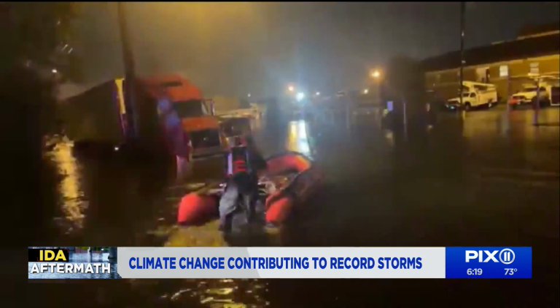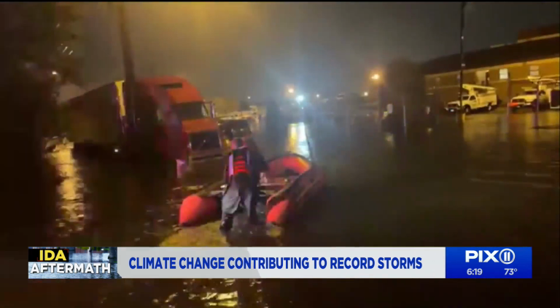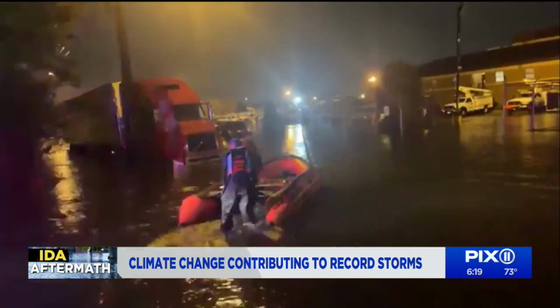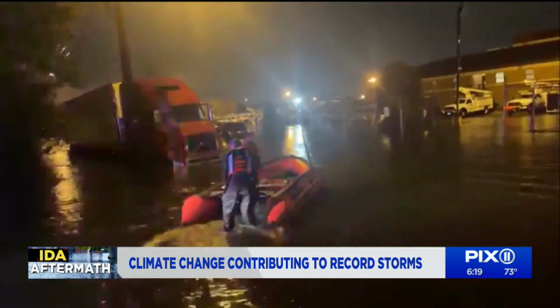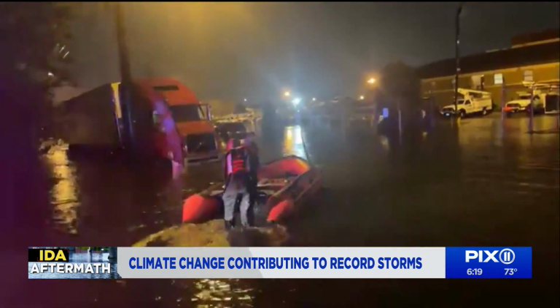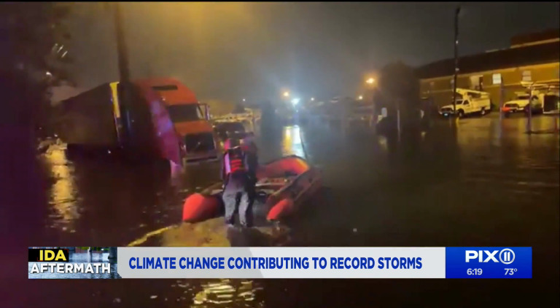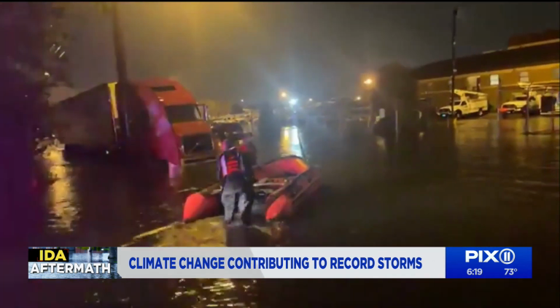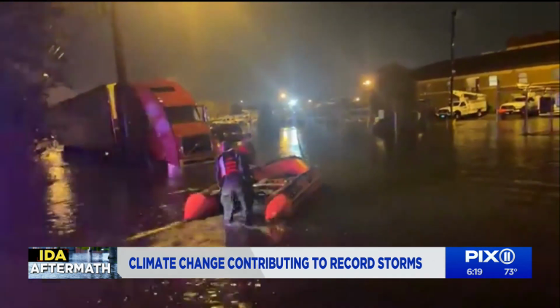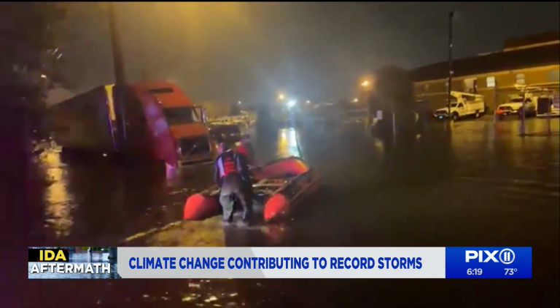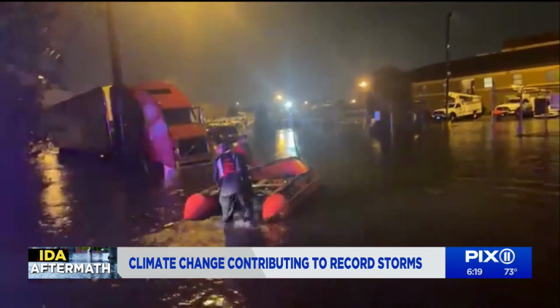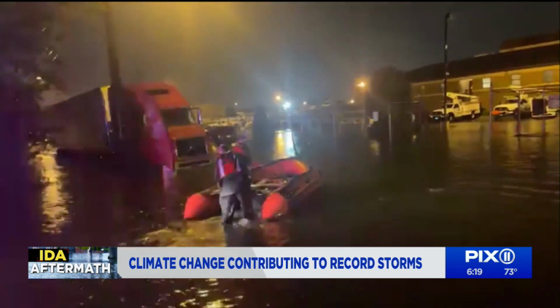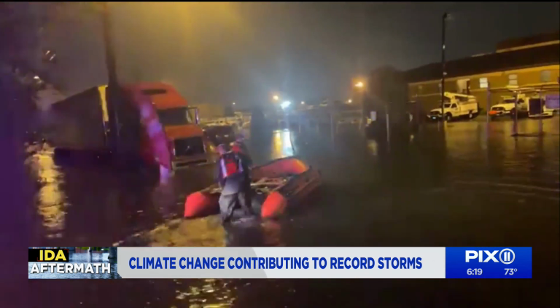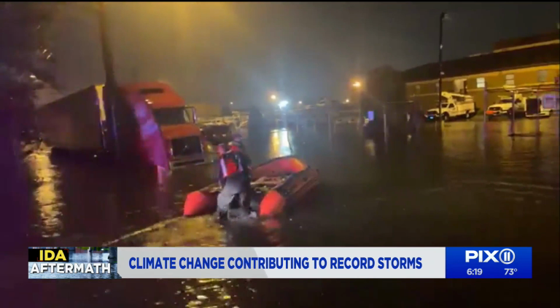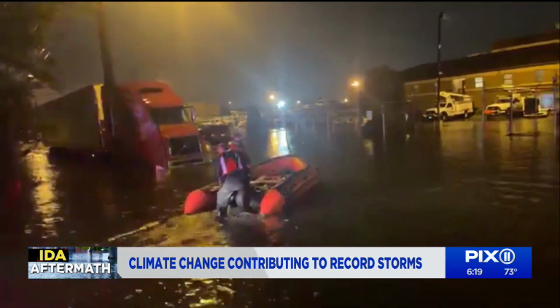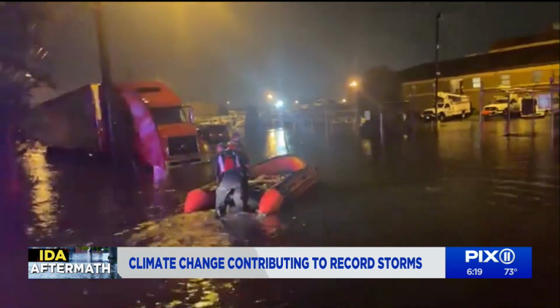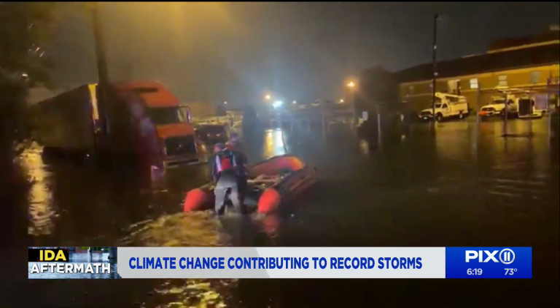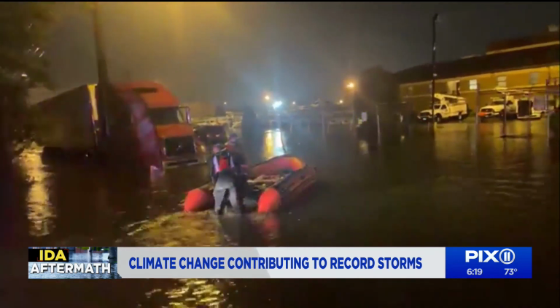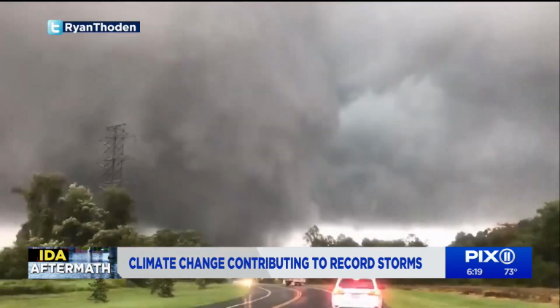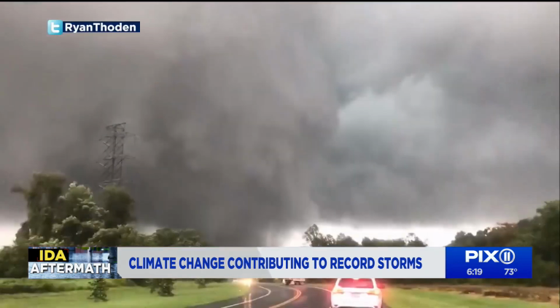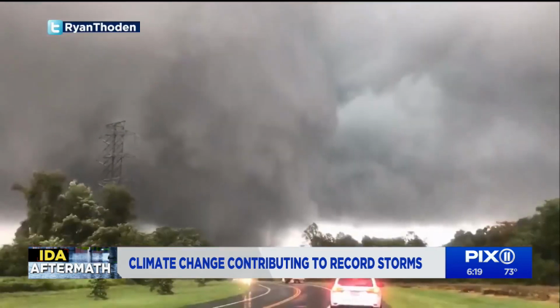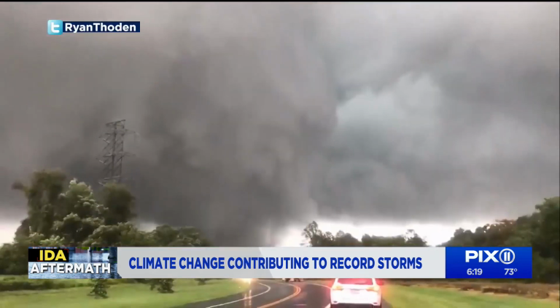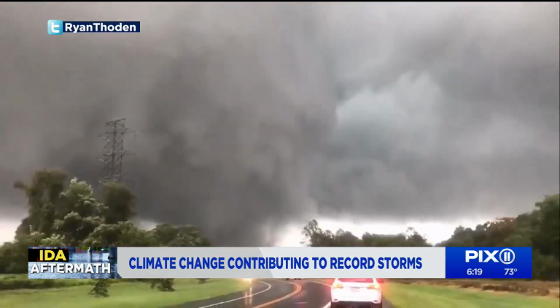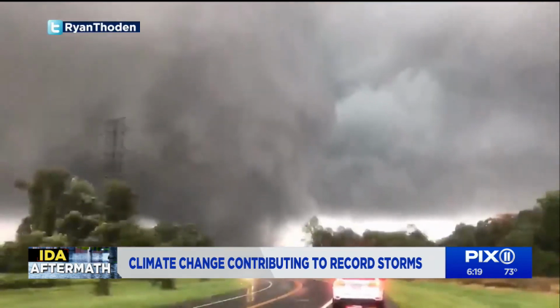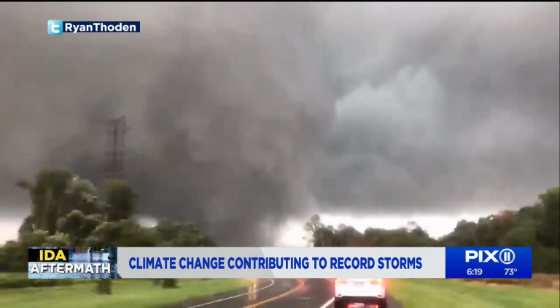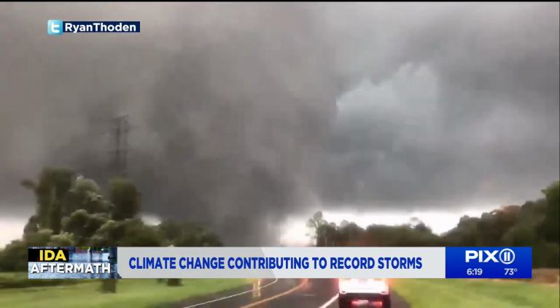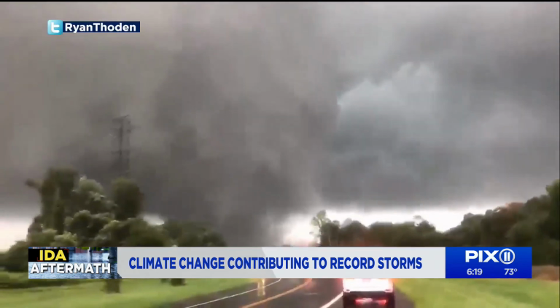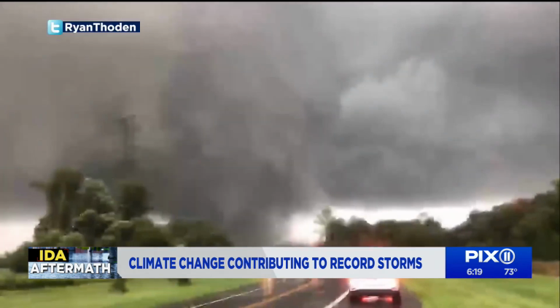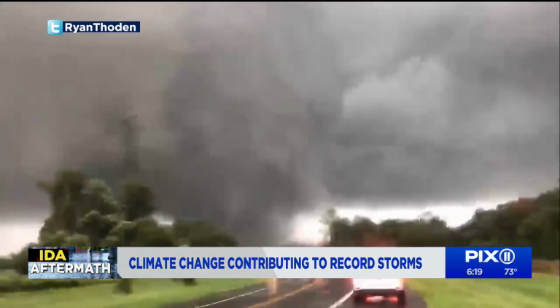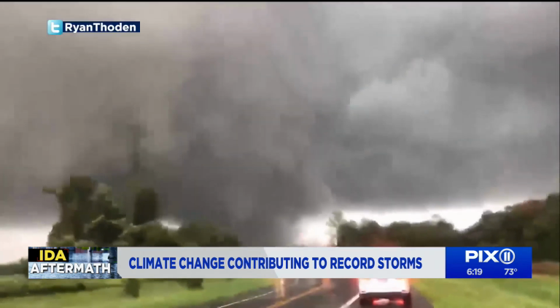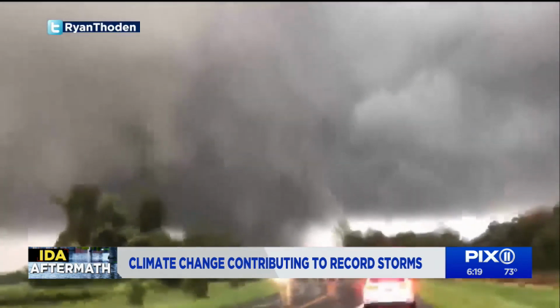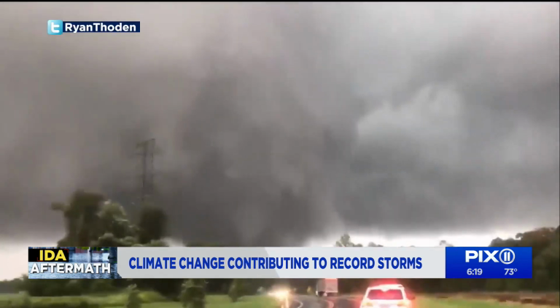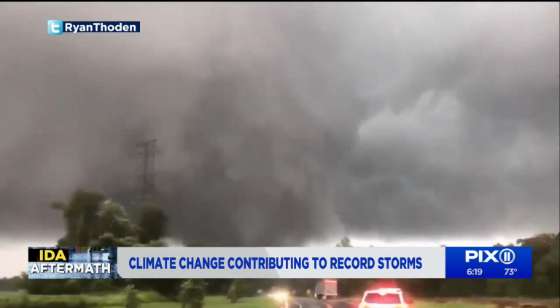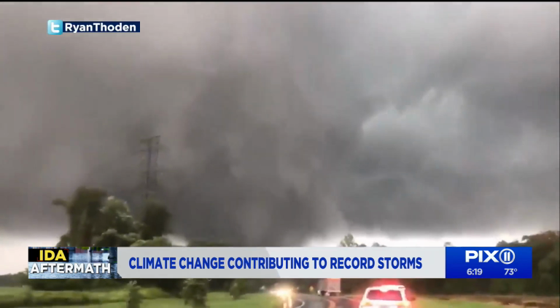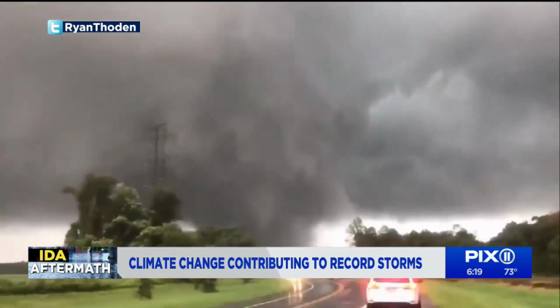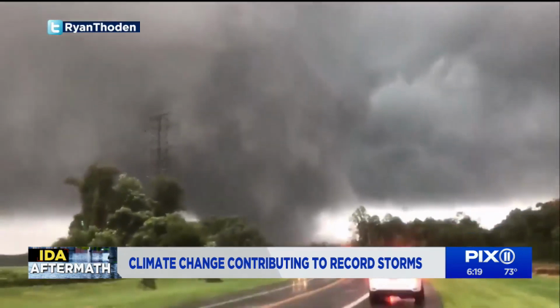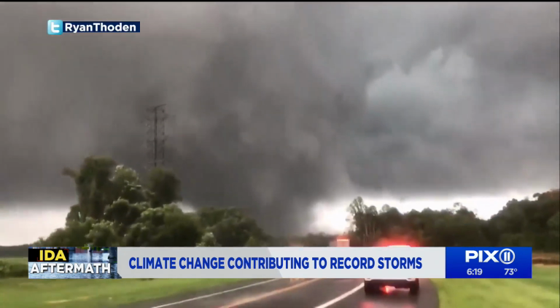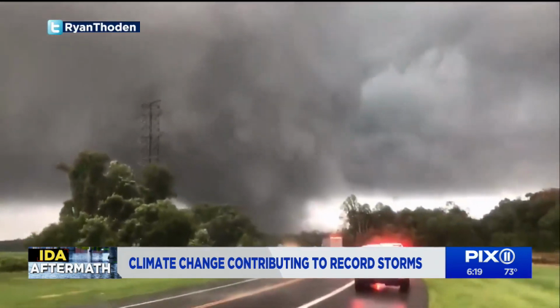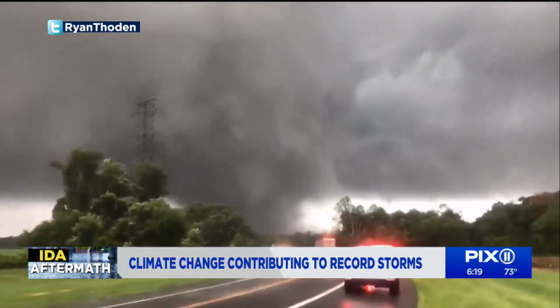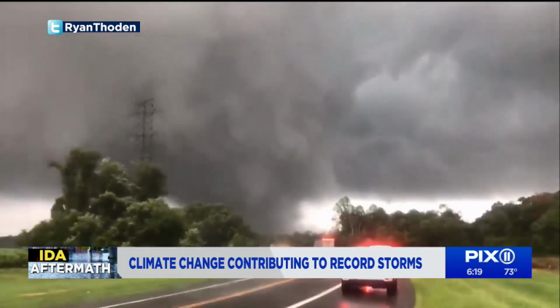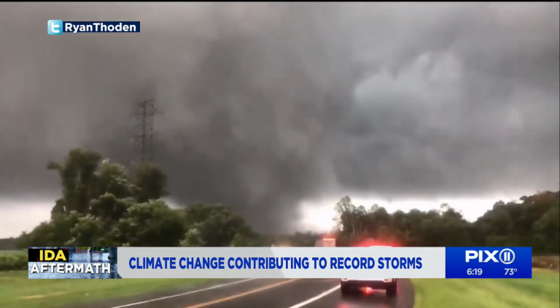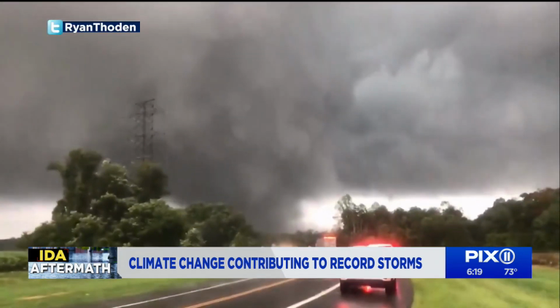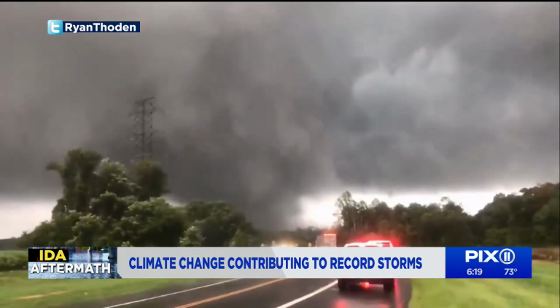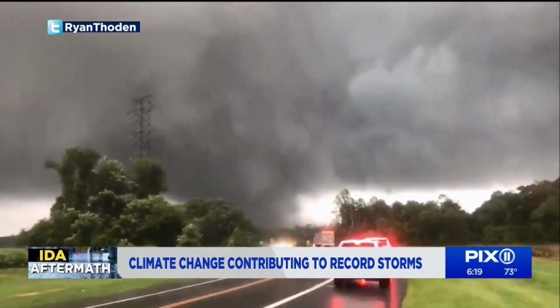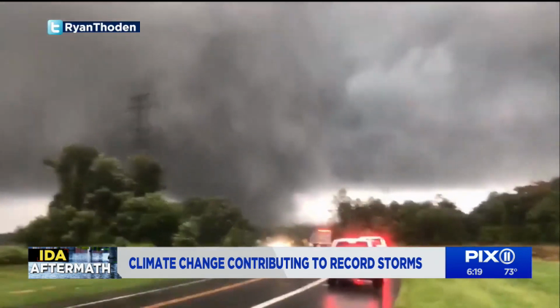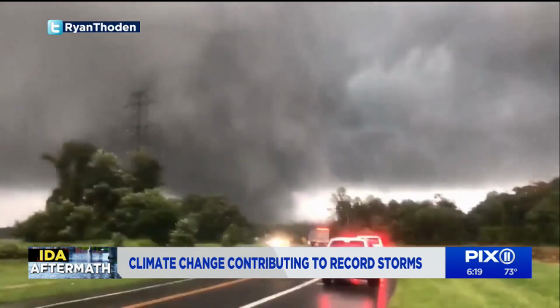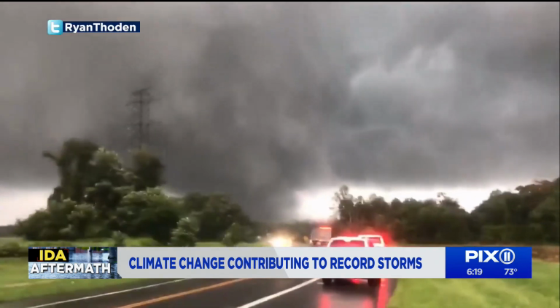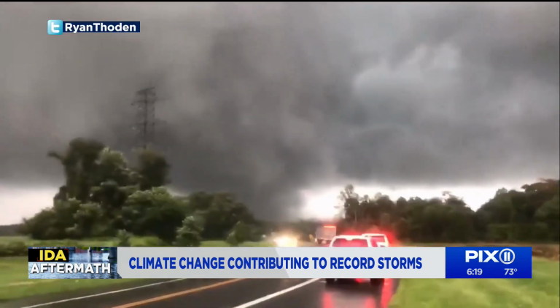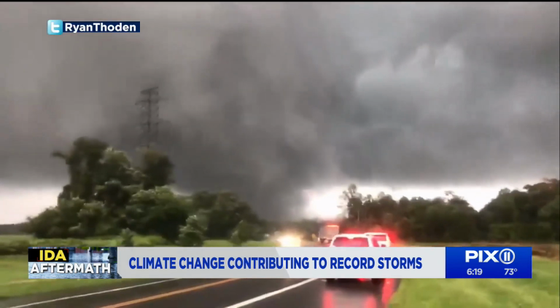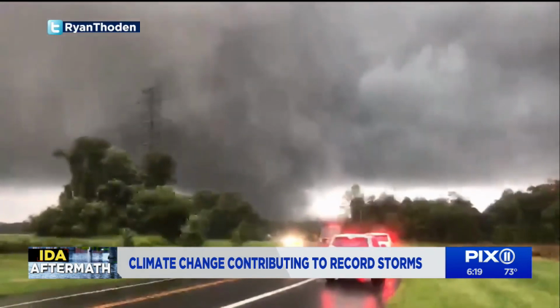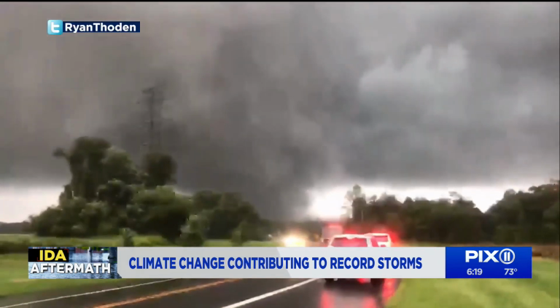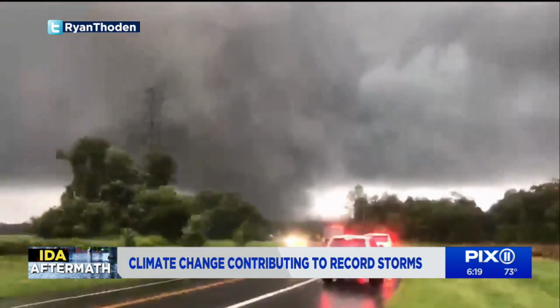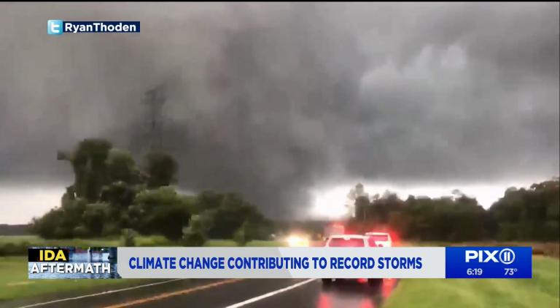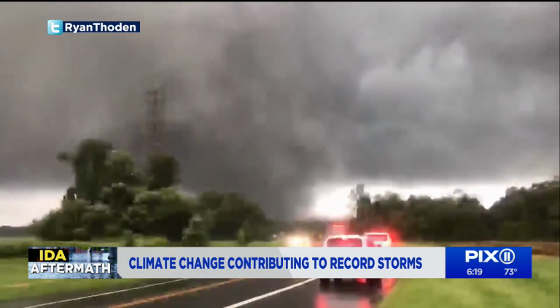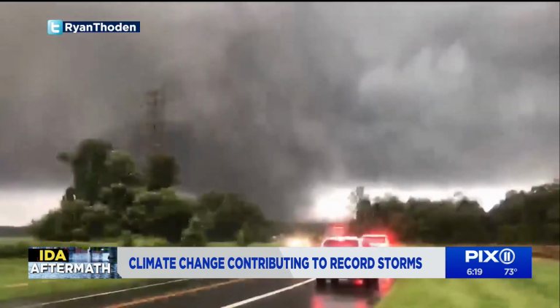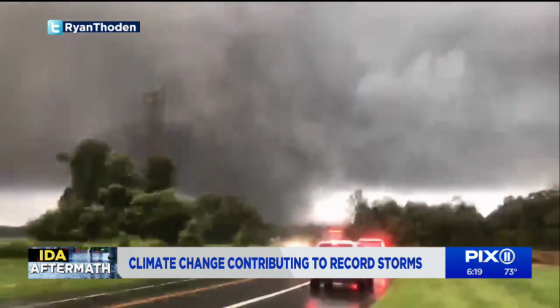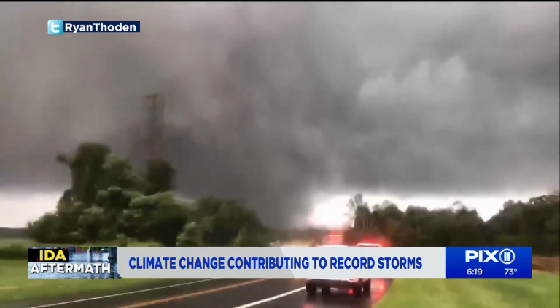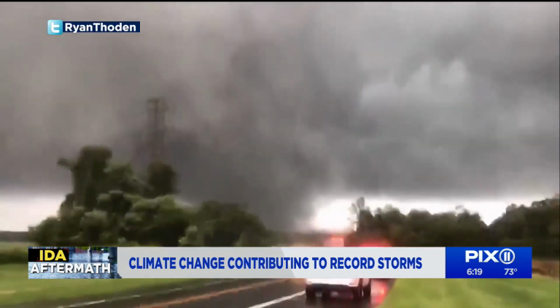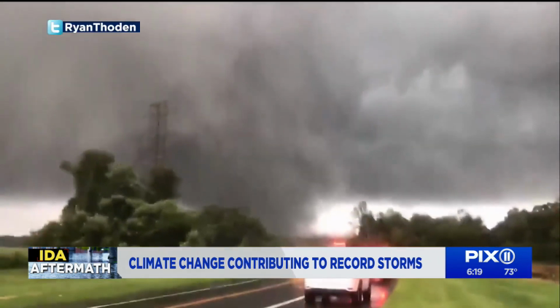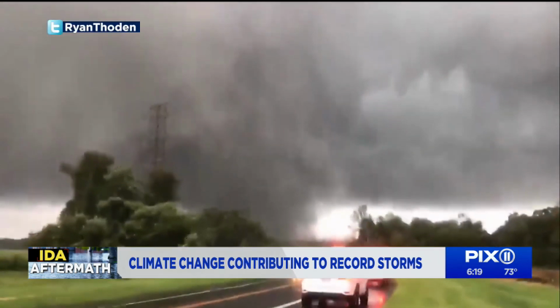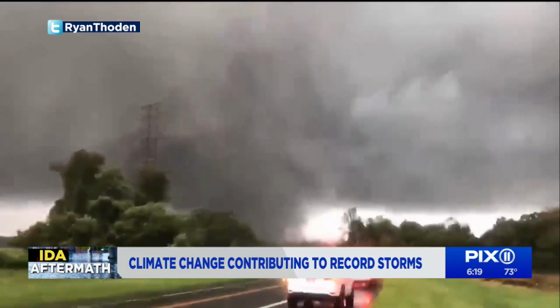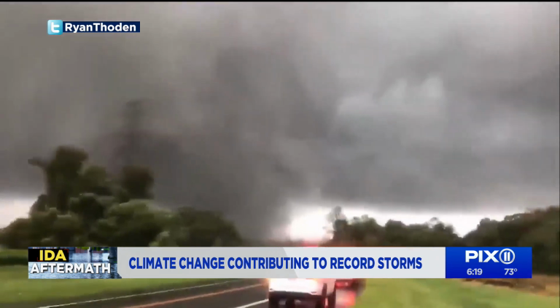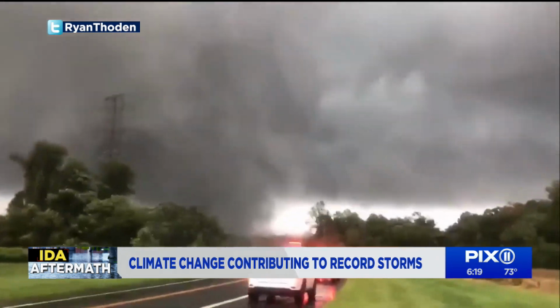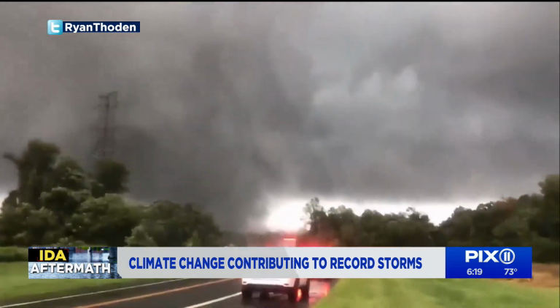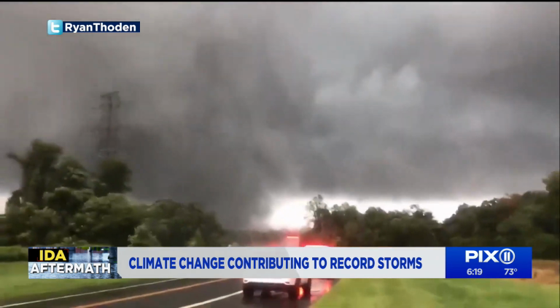Rivers overflowed their banks and powerful winds produced tornadoes, all adding to the destruction. Look at that tornado!